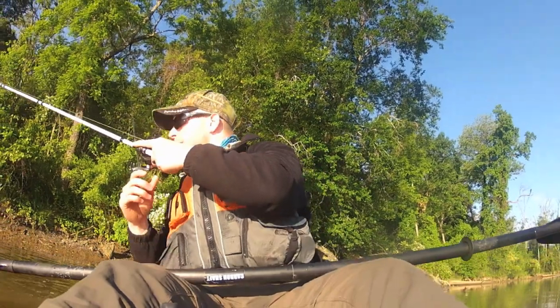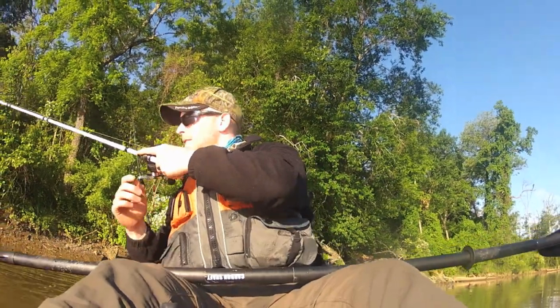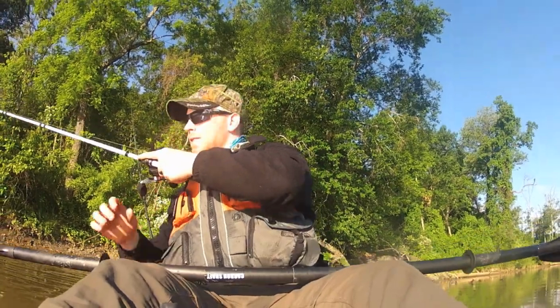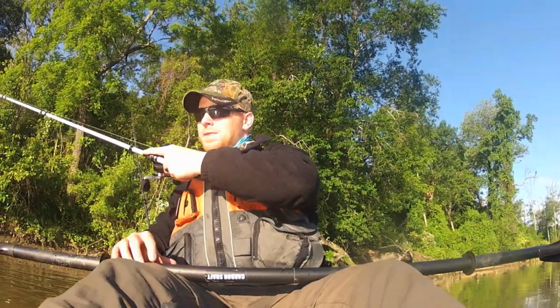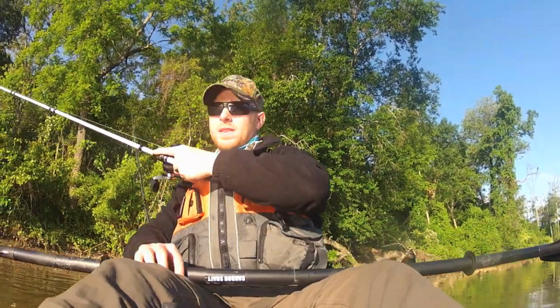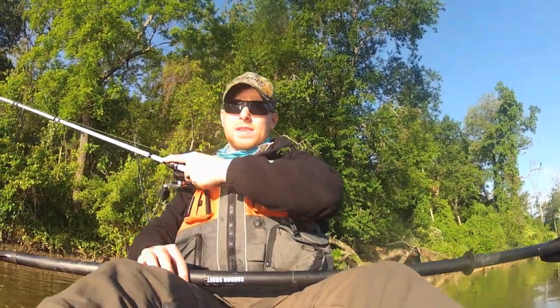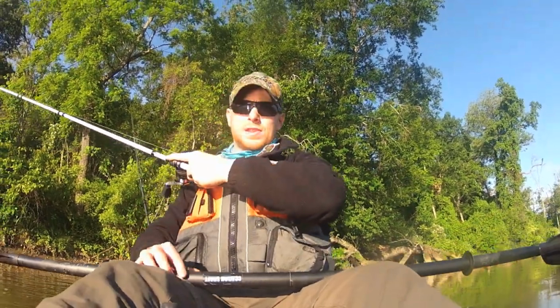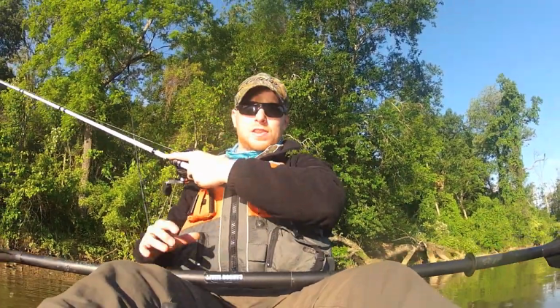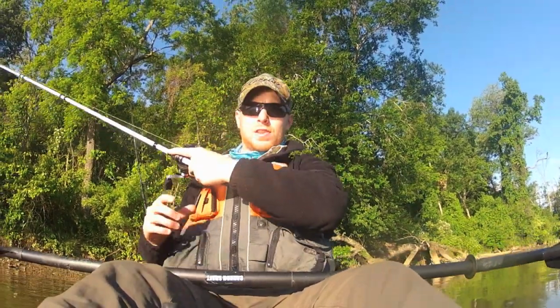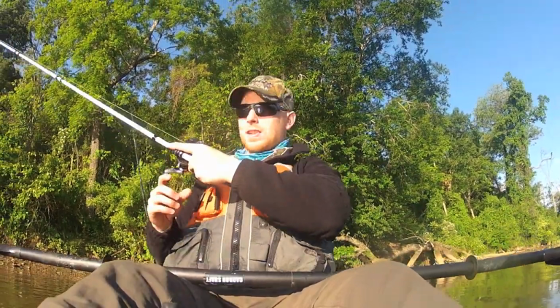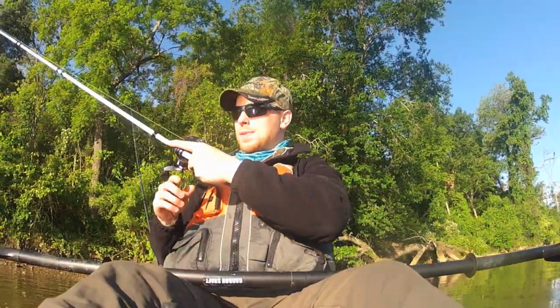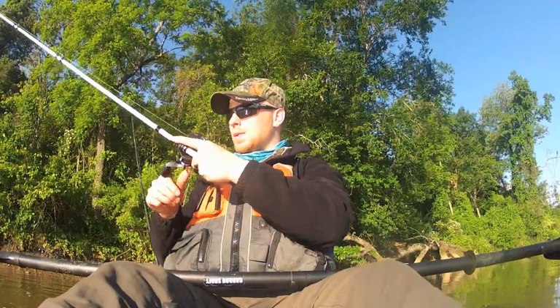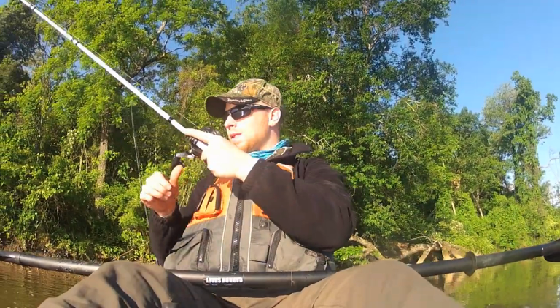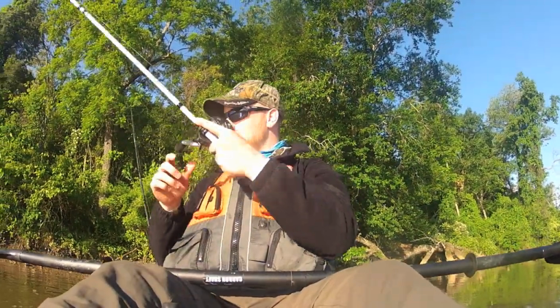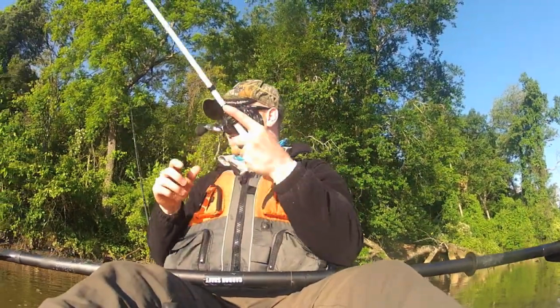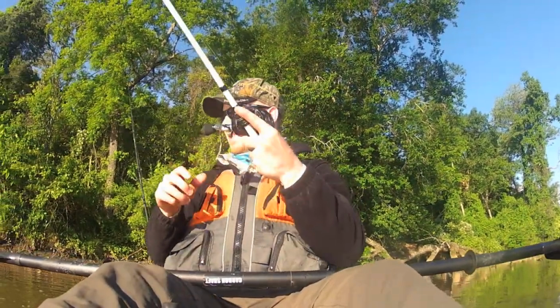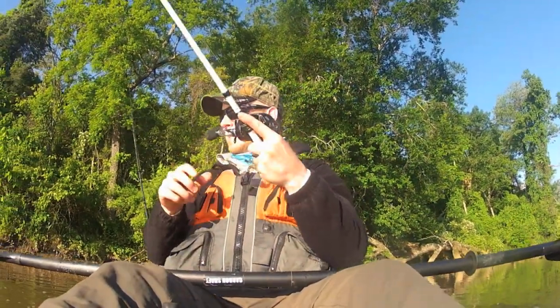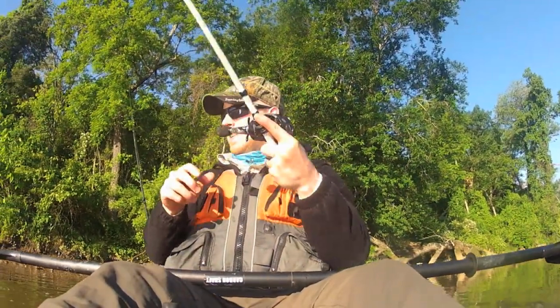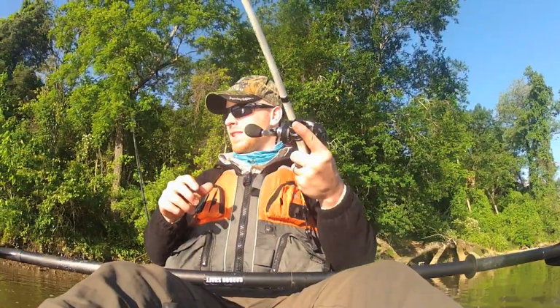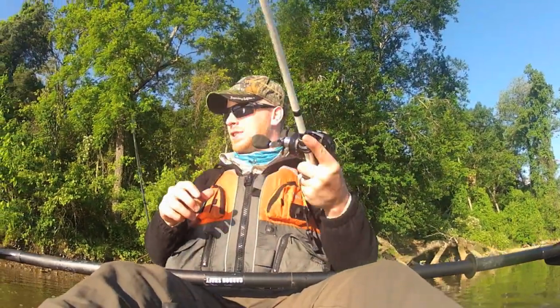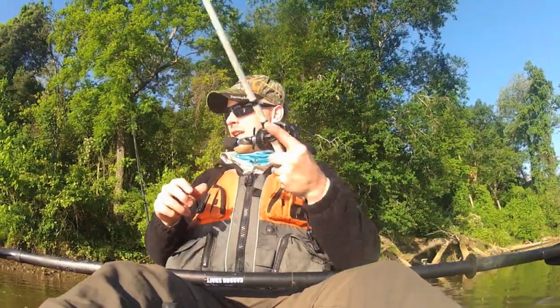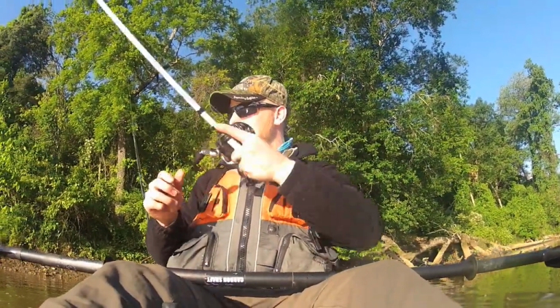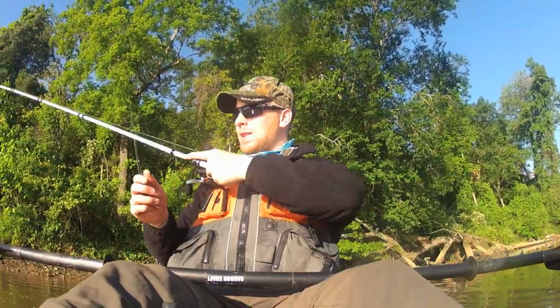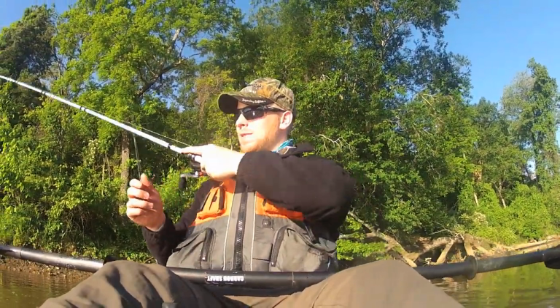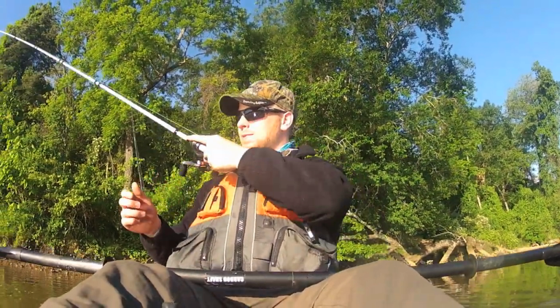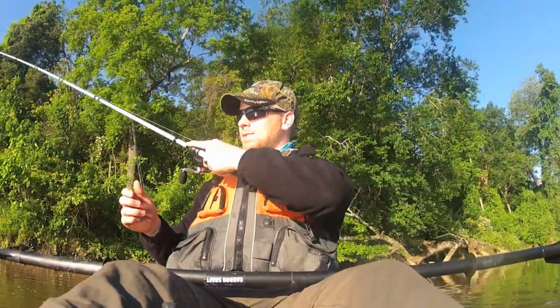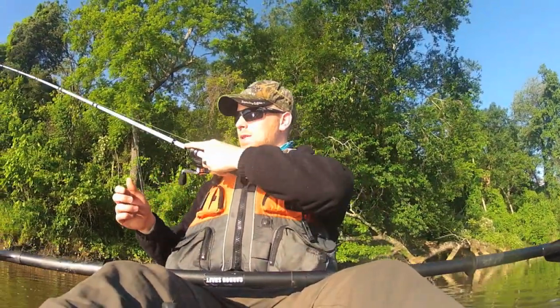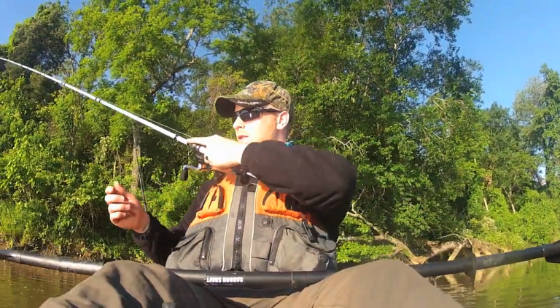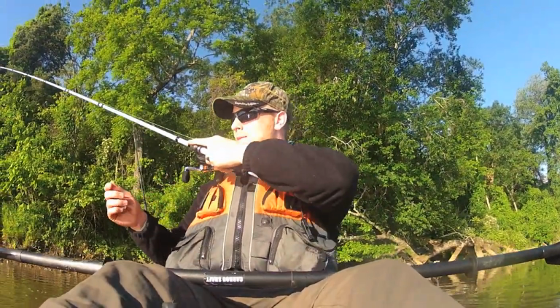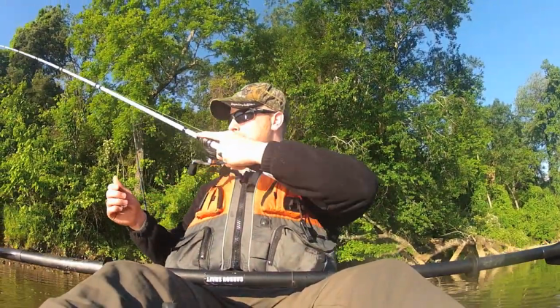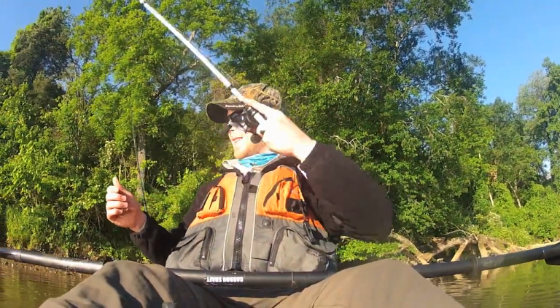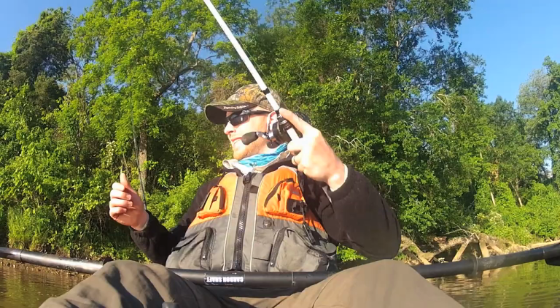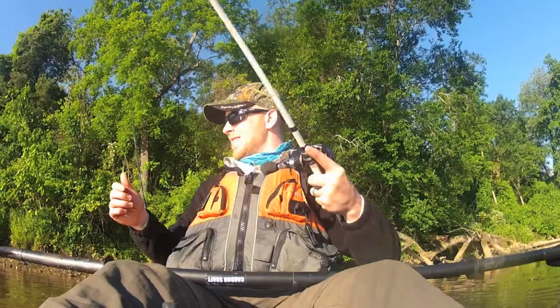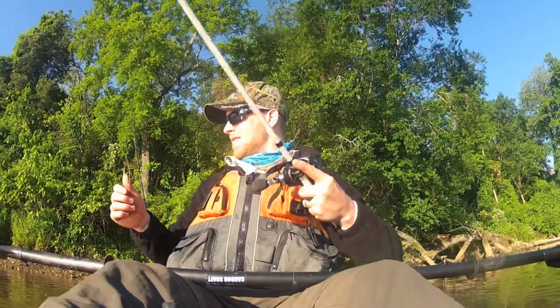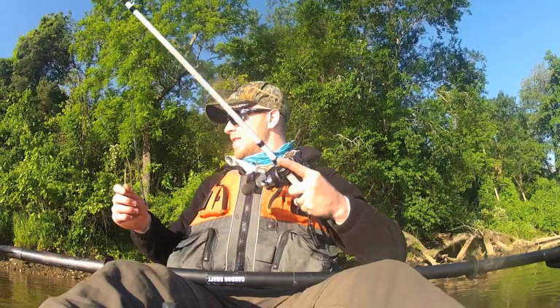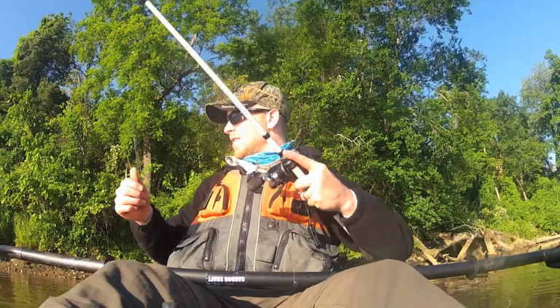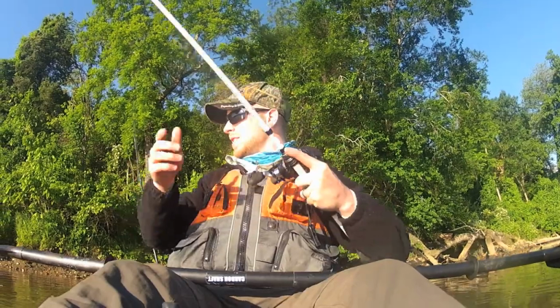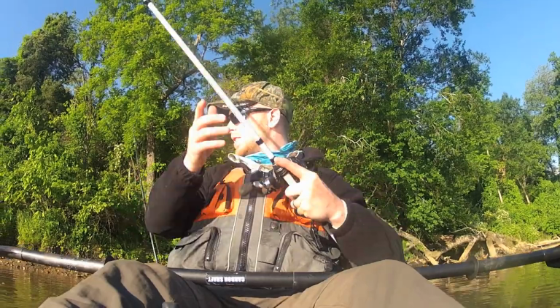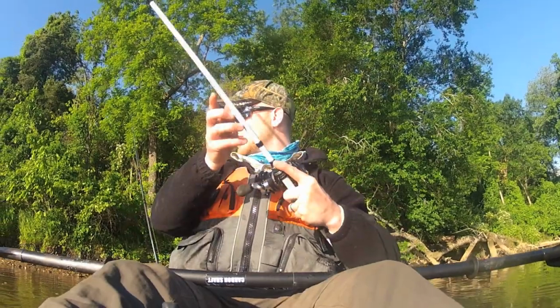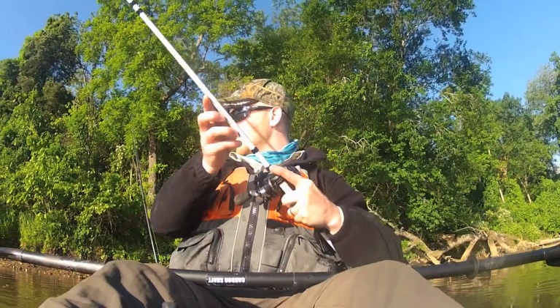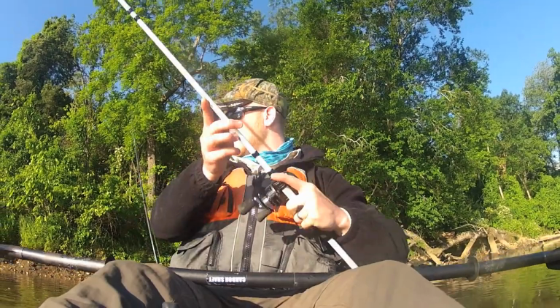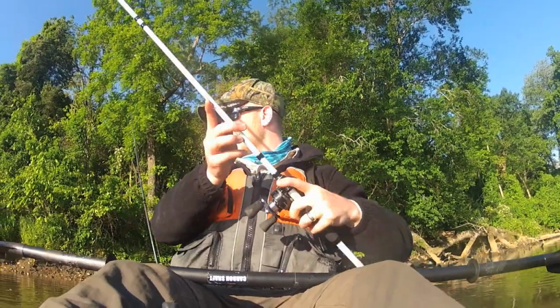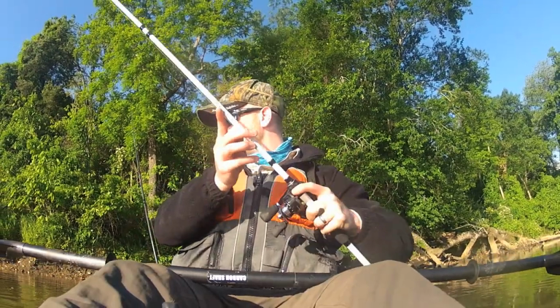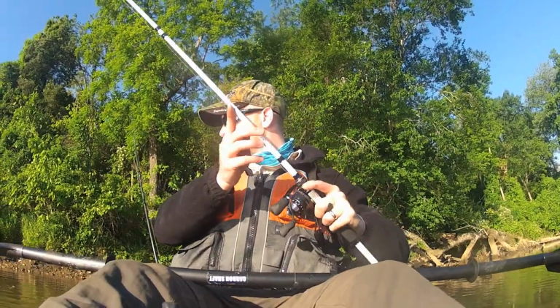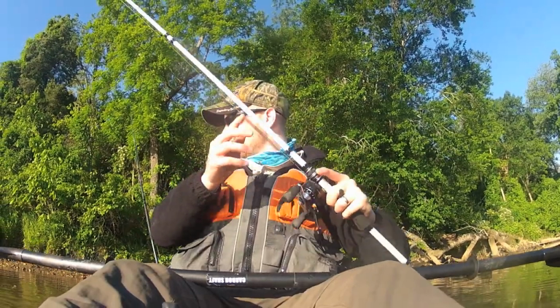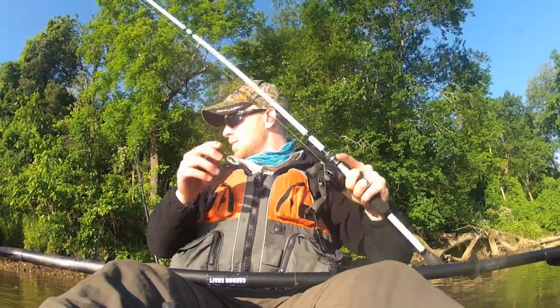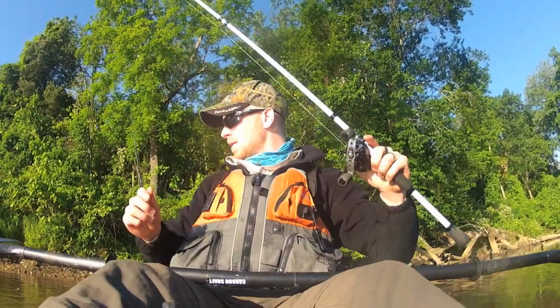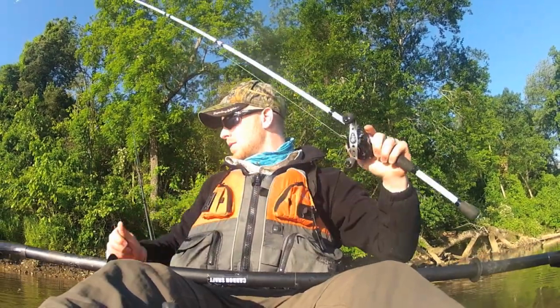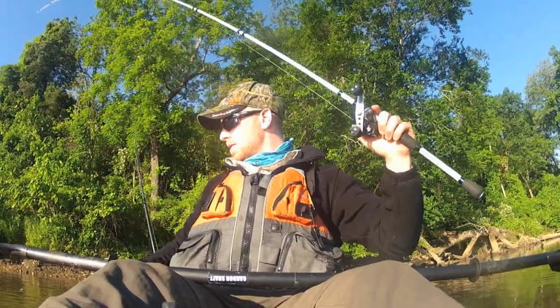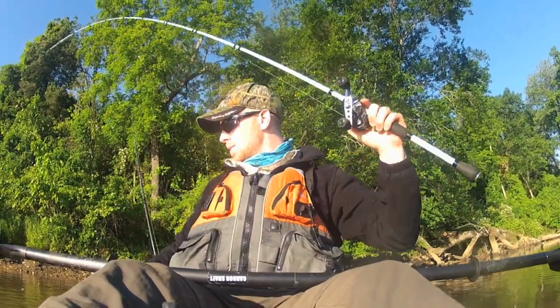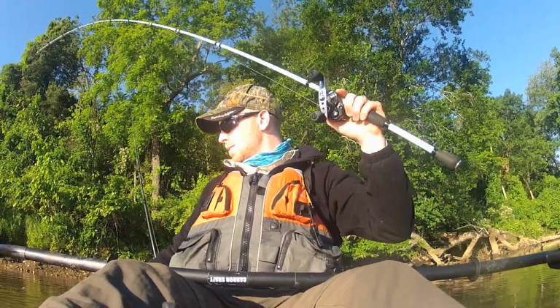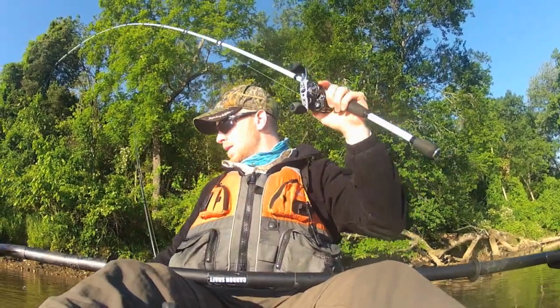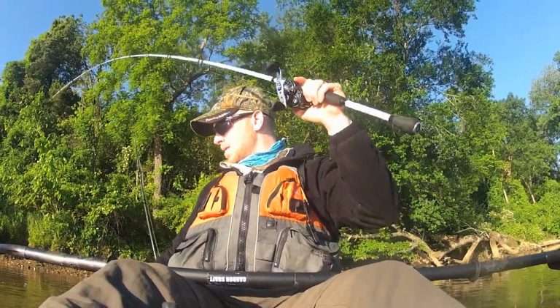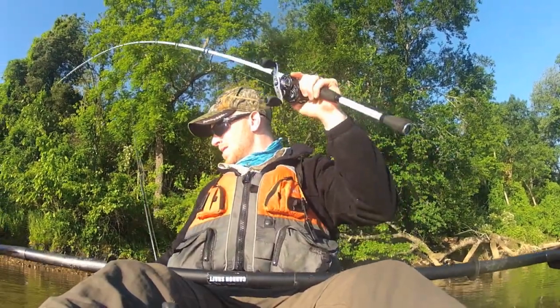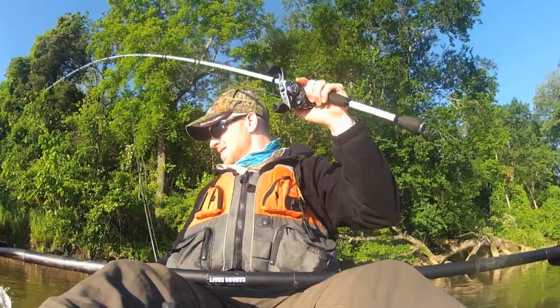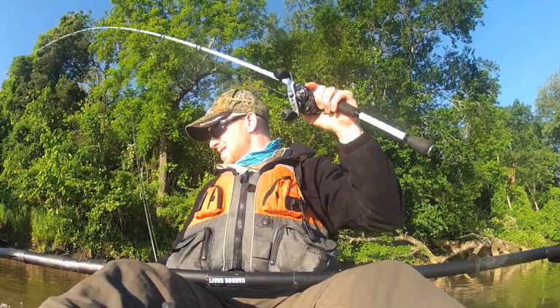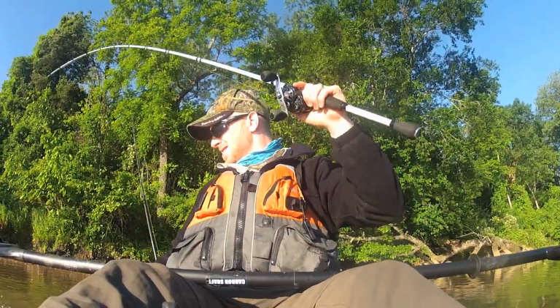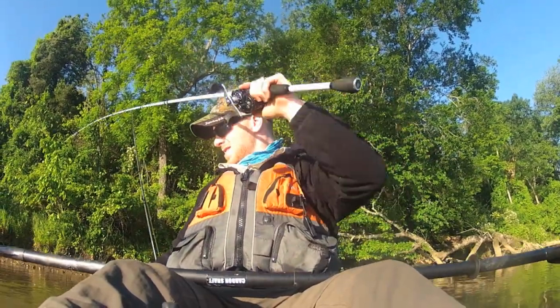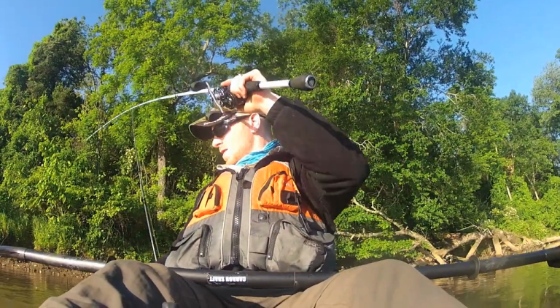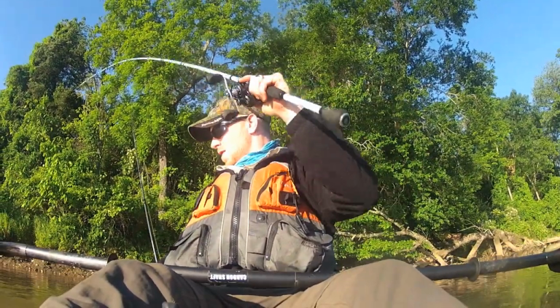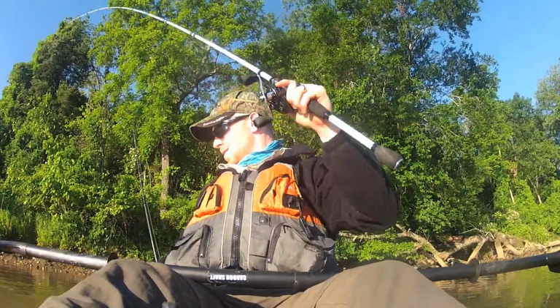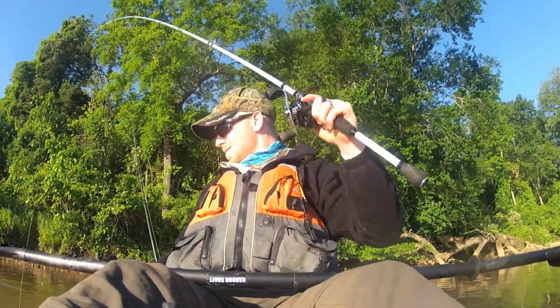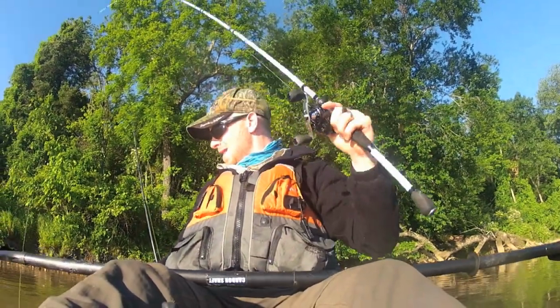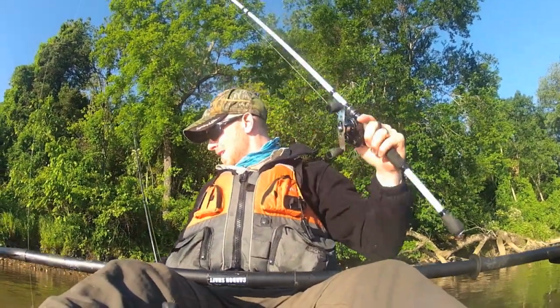I just hooked up on the Cheddar Bait. Oh man, he's a good size. Come on, come on, baby. Oh man.